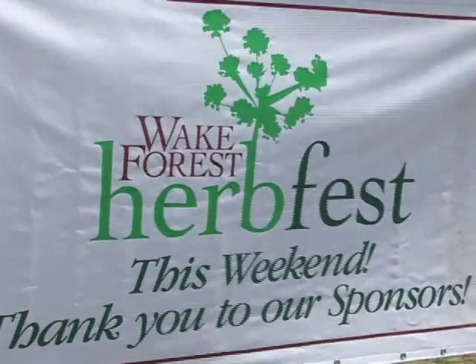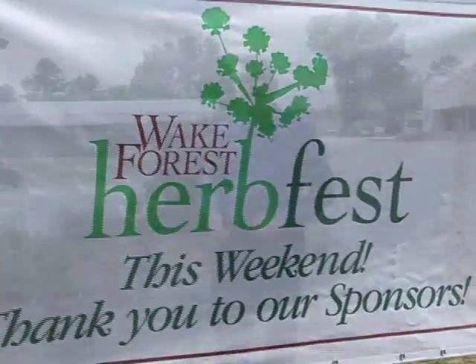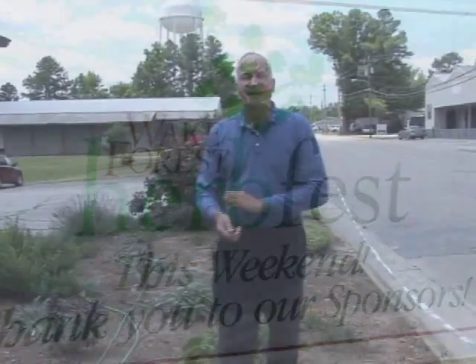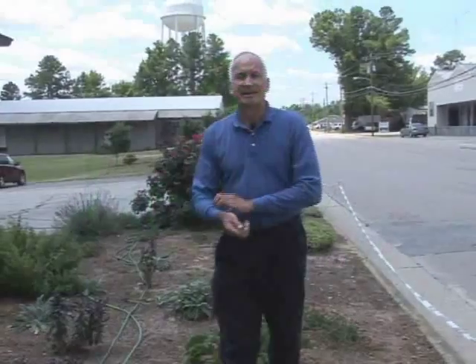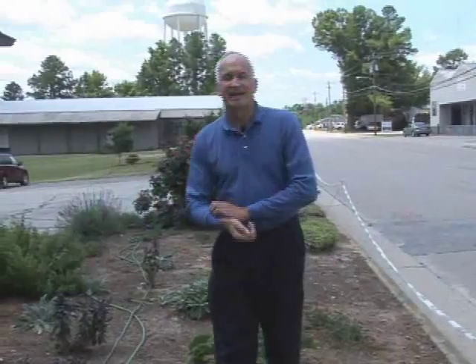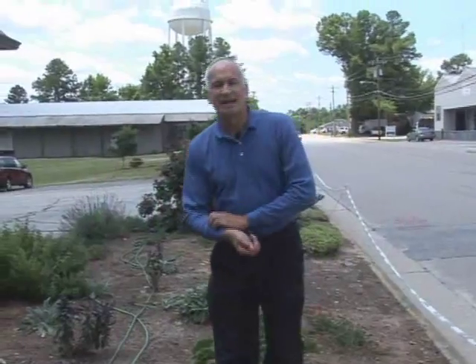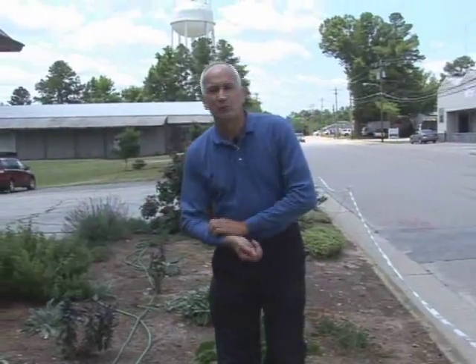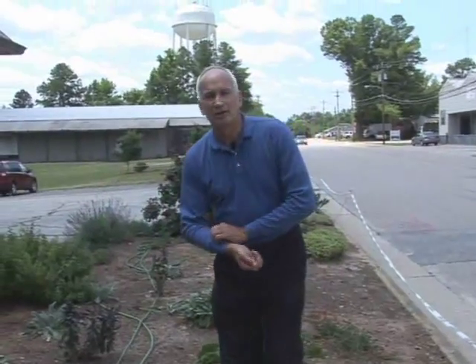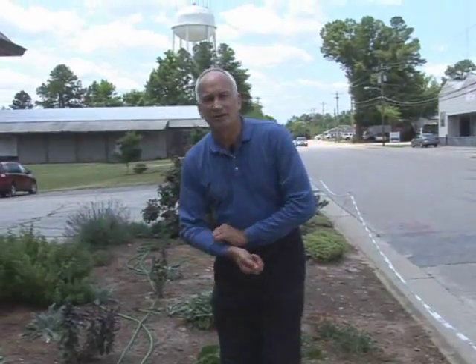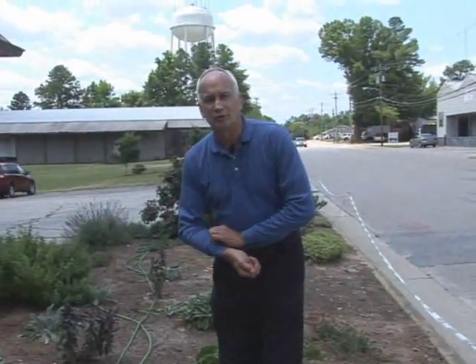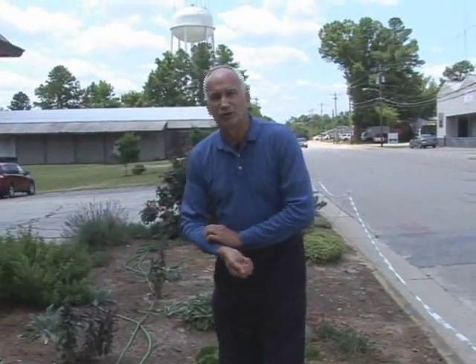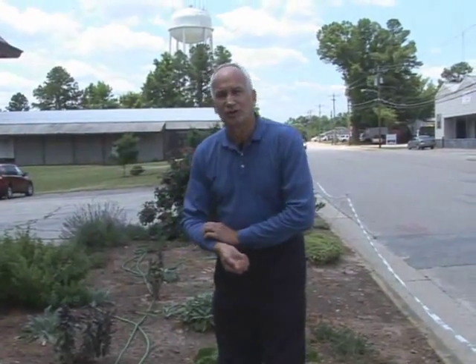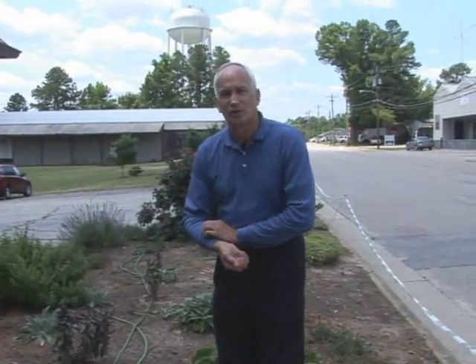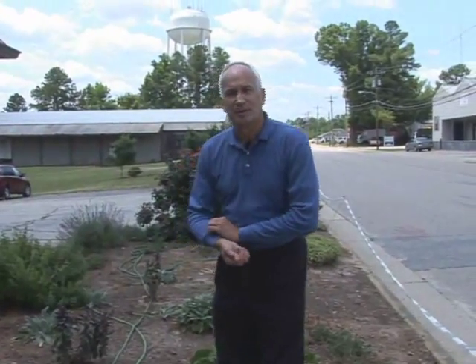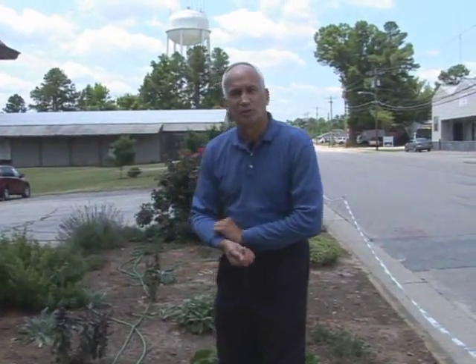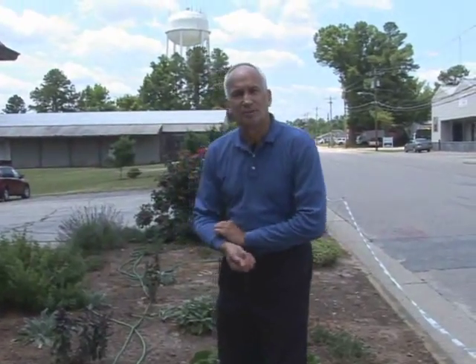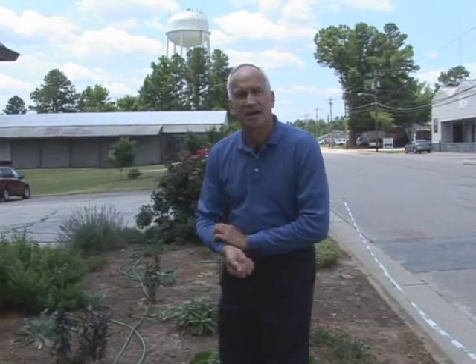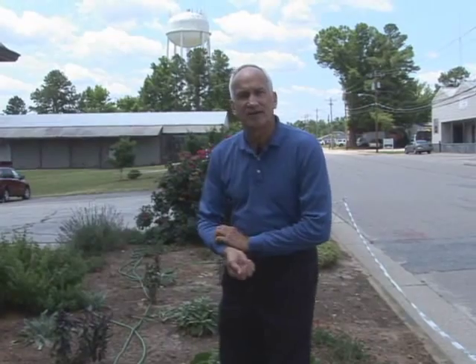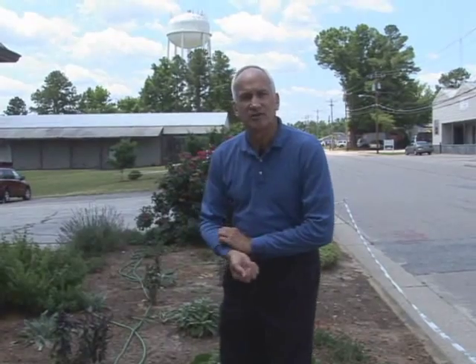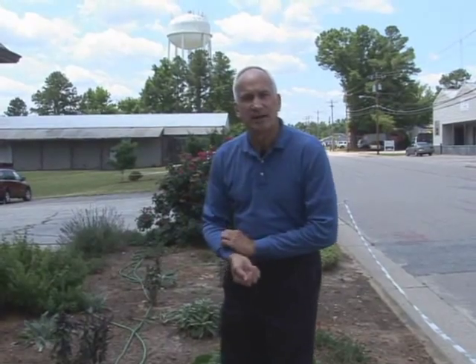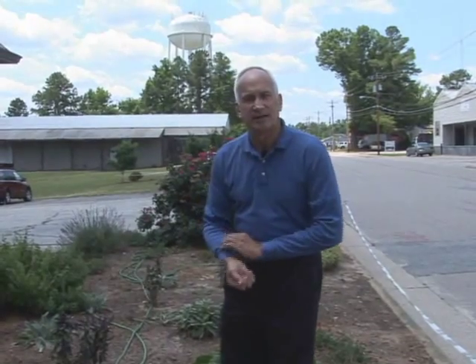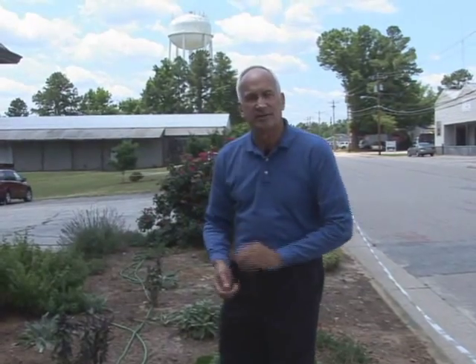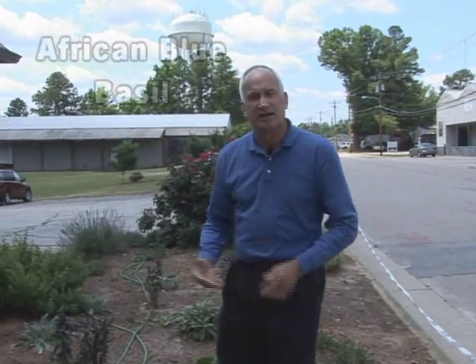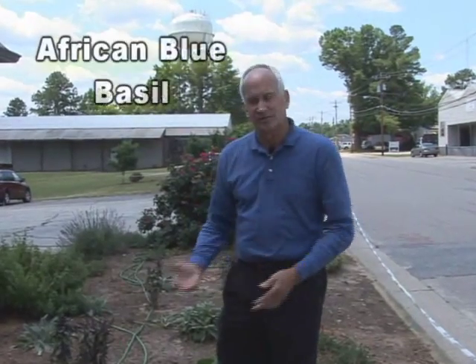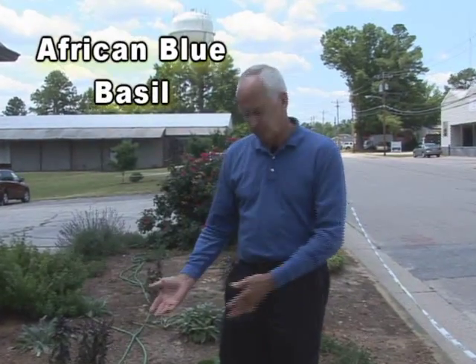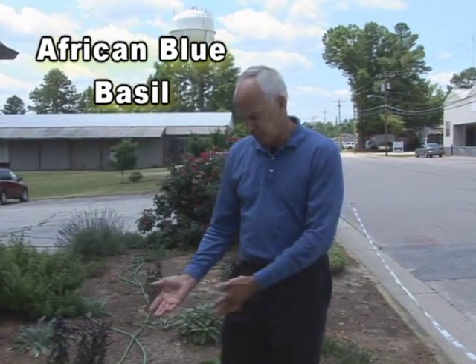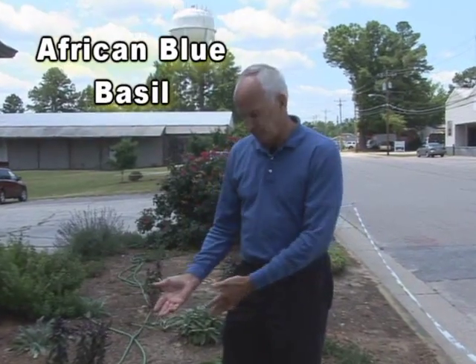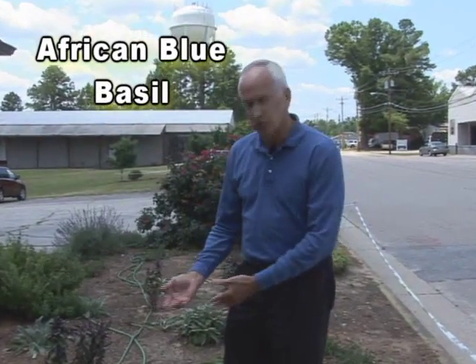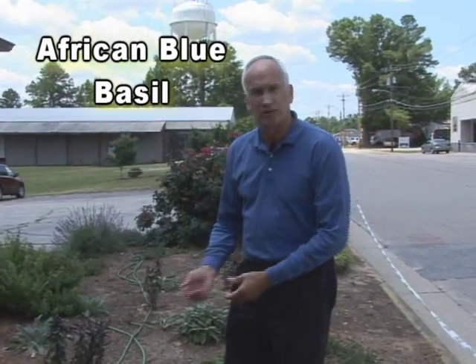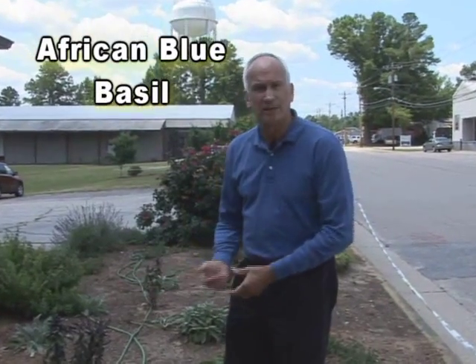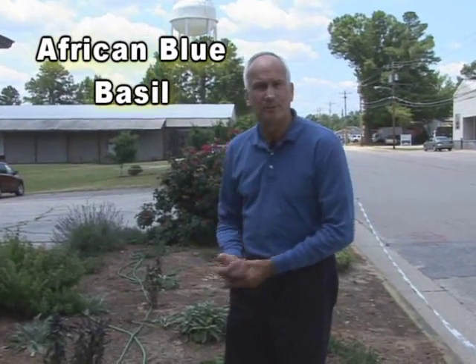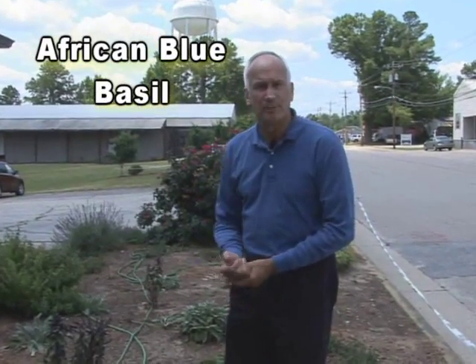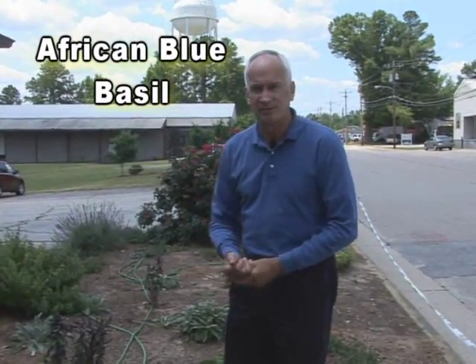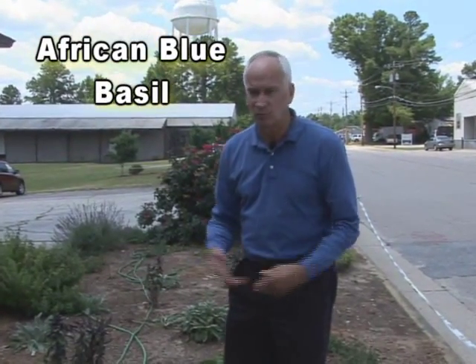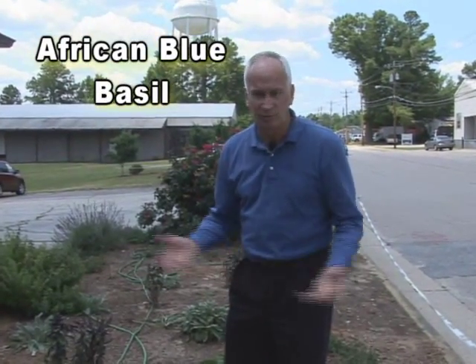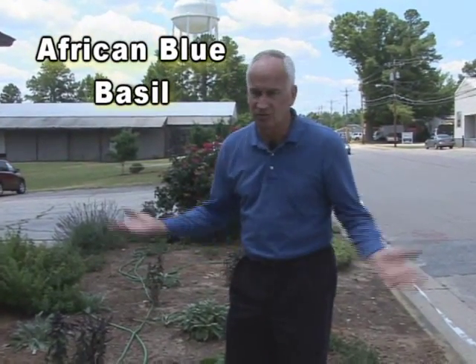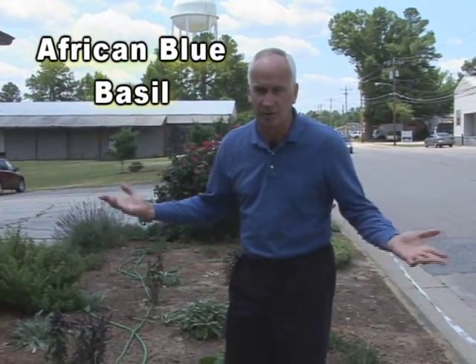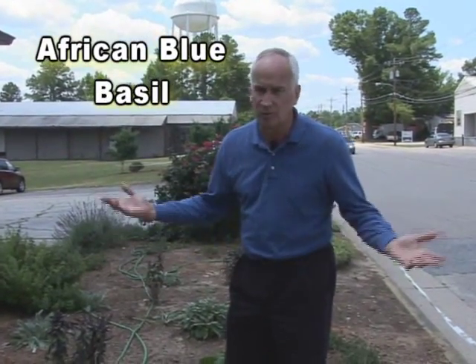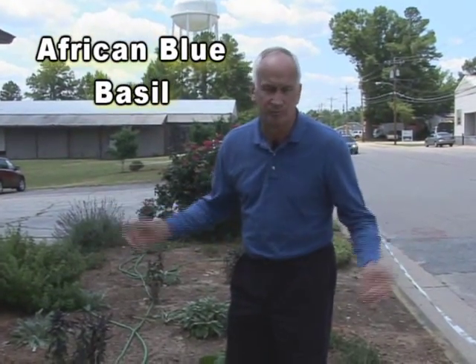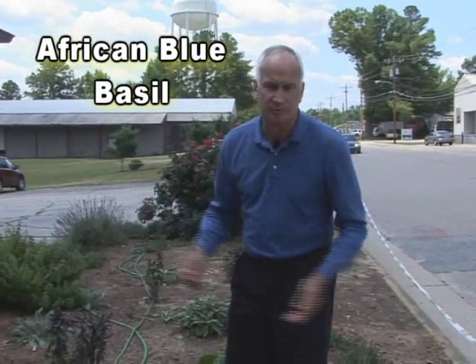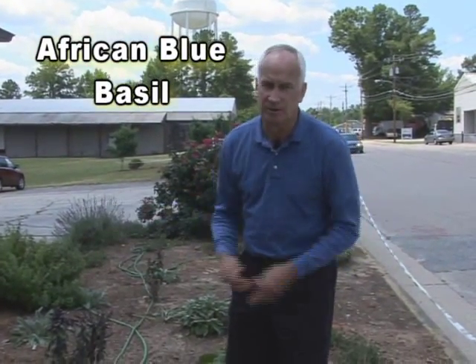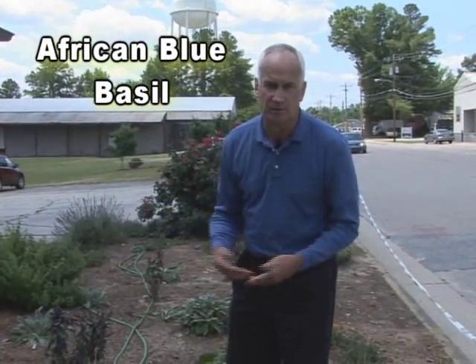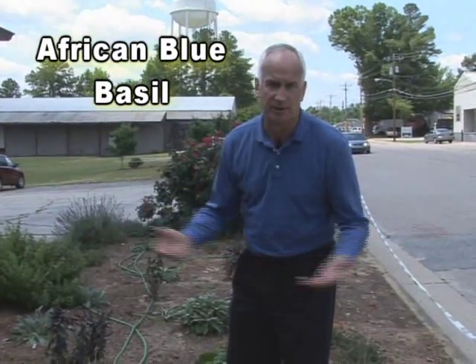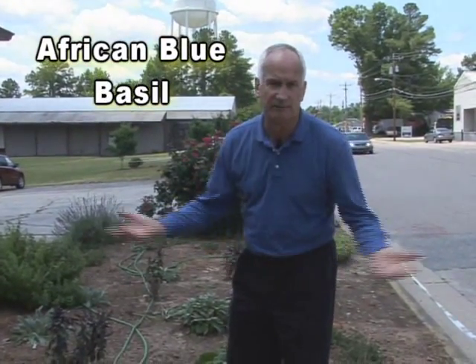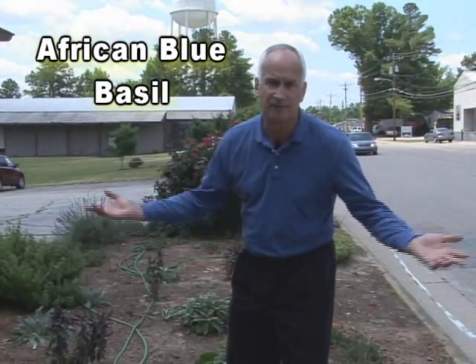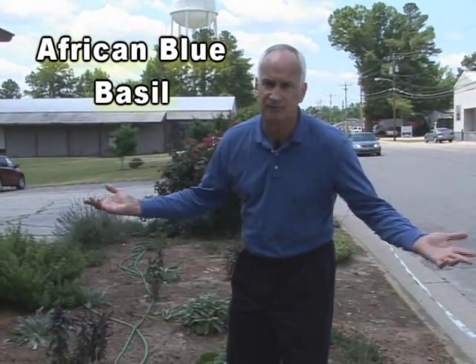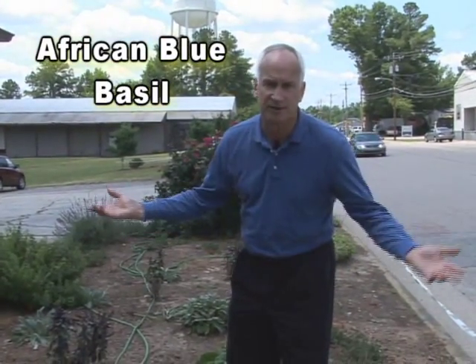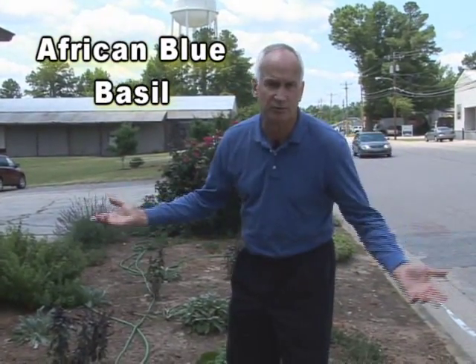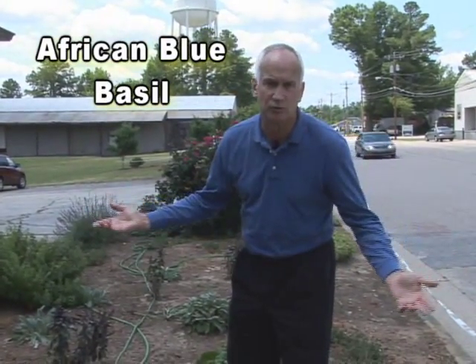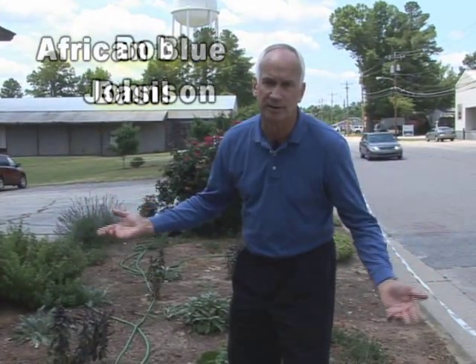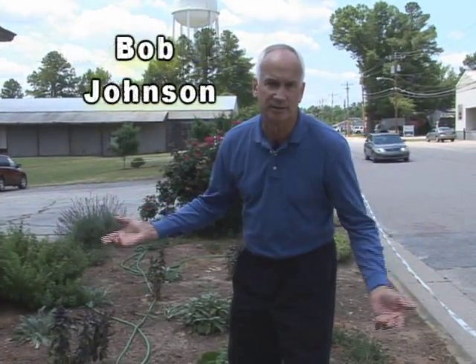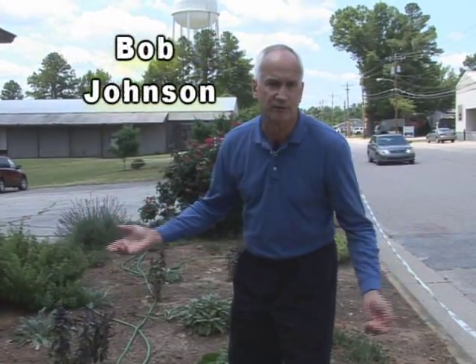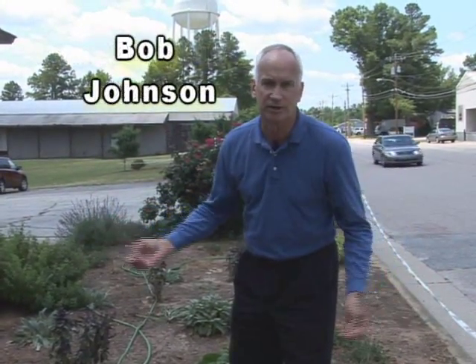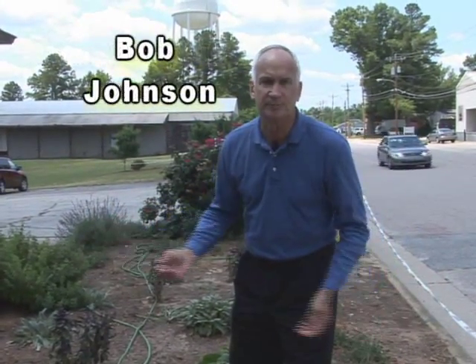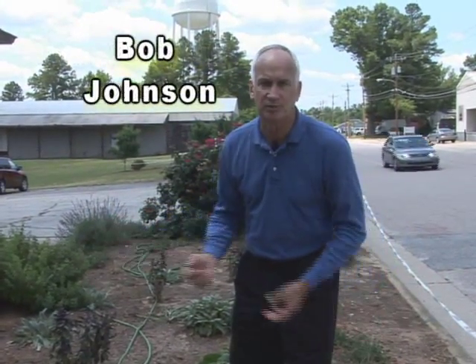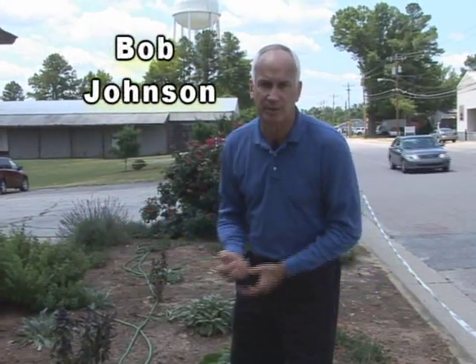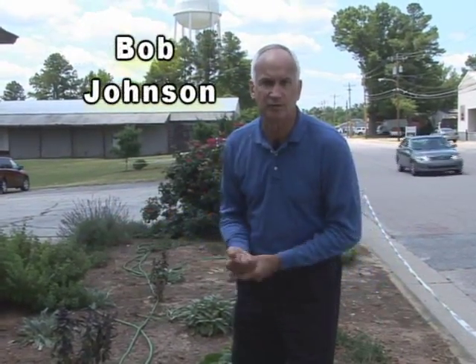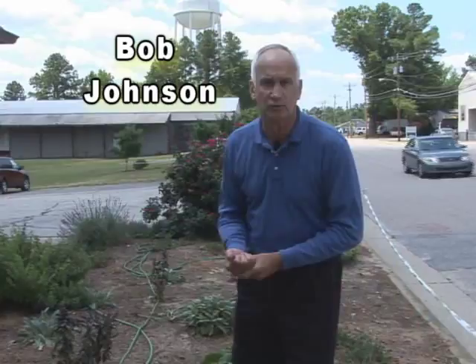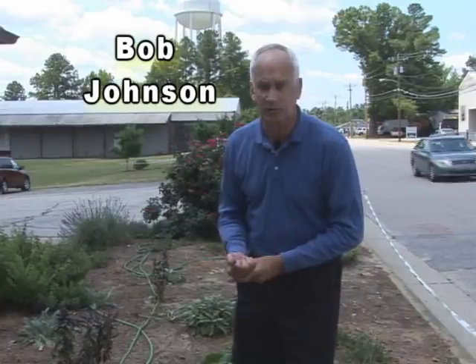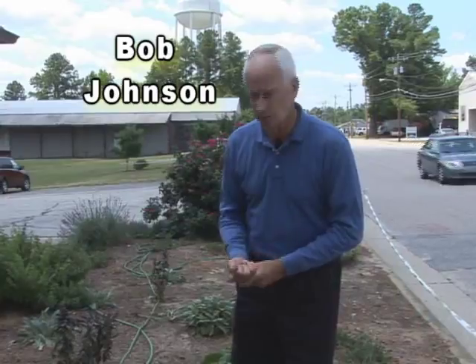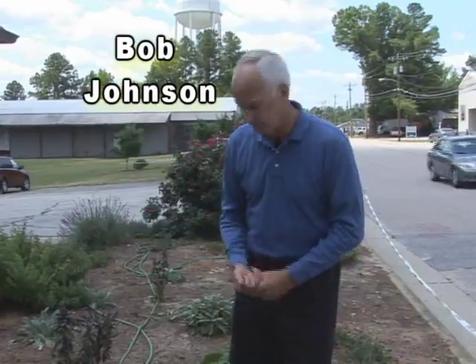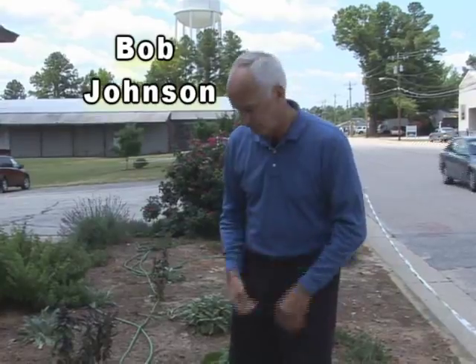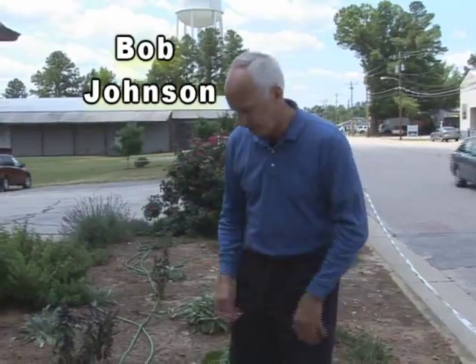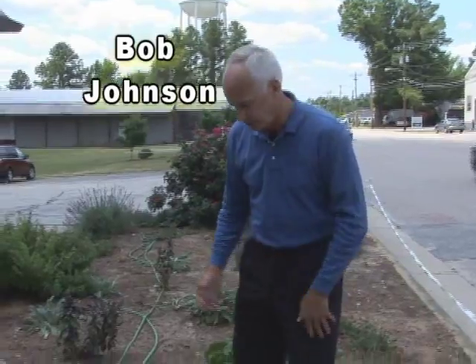Hi, today I want to talk to you a little bit, Urbanites, about a special type of basil. We sell literally 15, 20 different types of basils at Herb Fest.